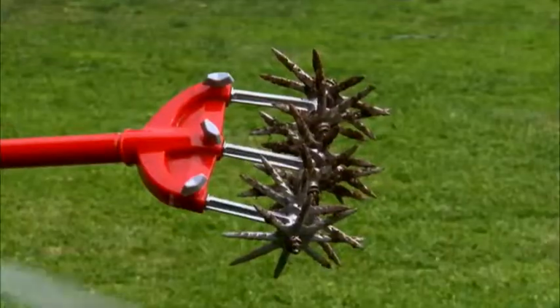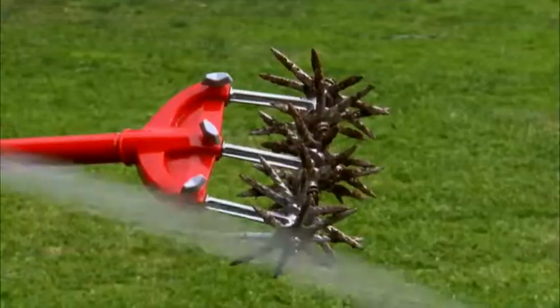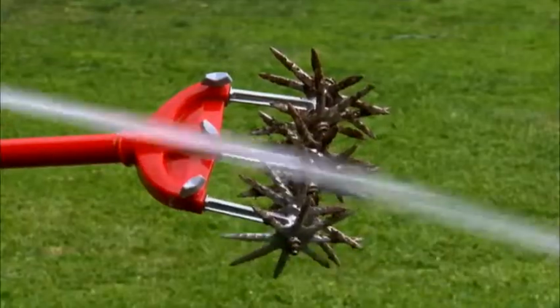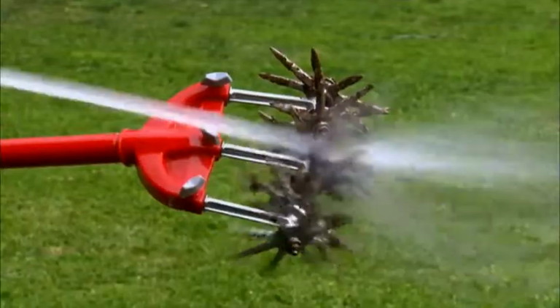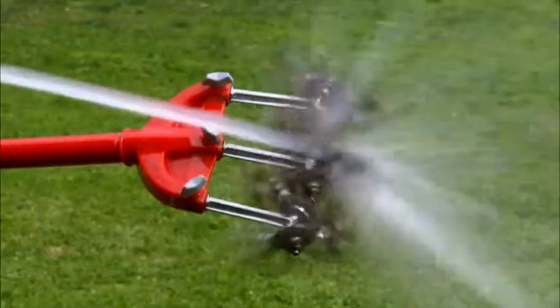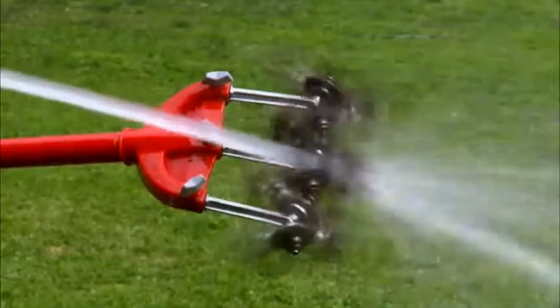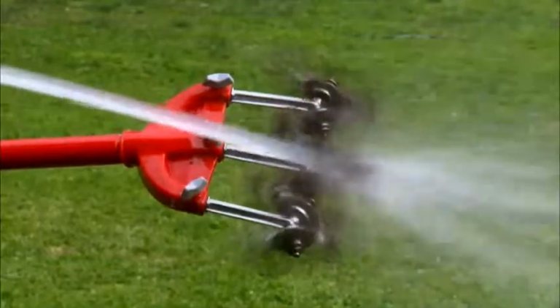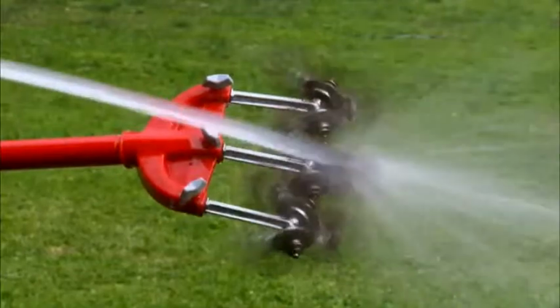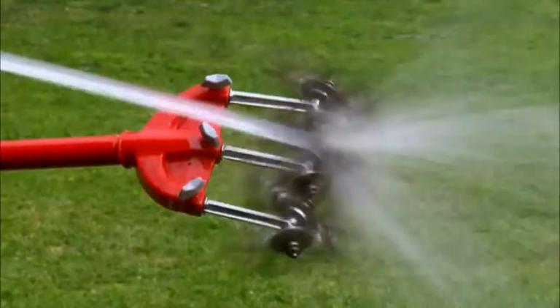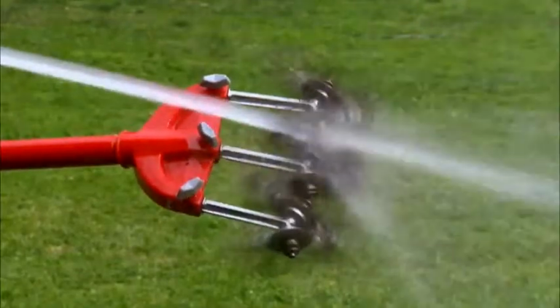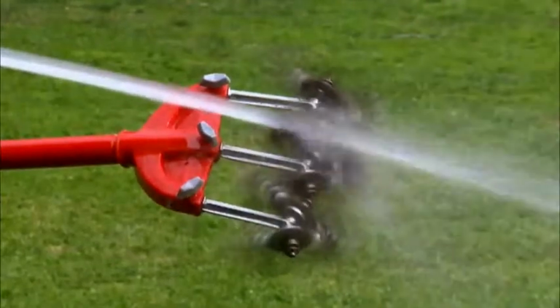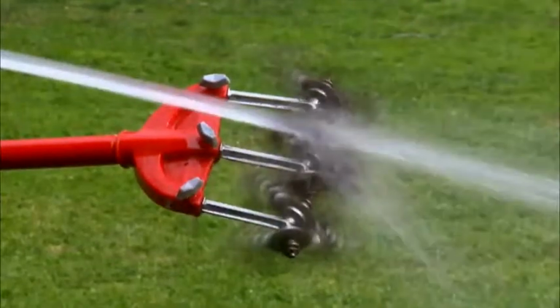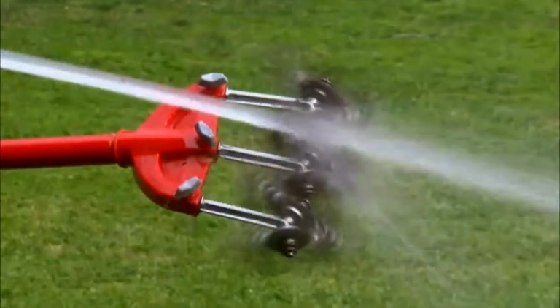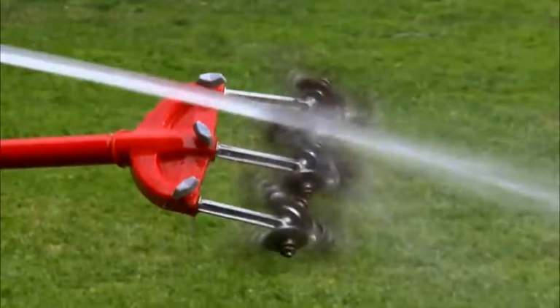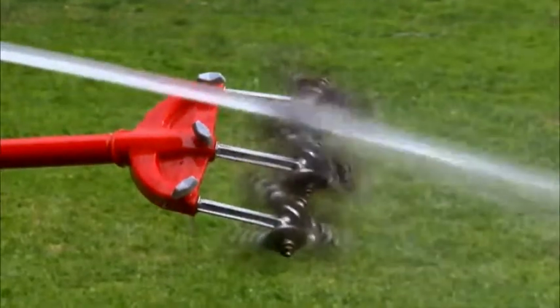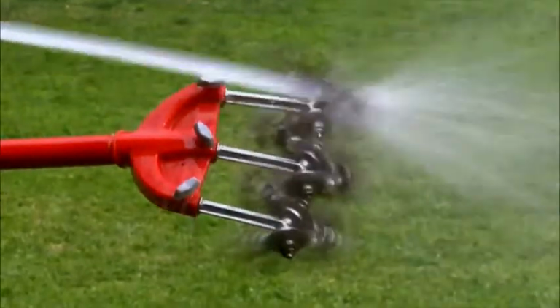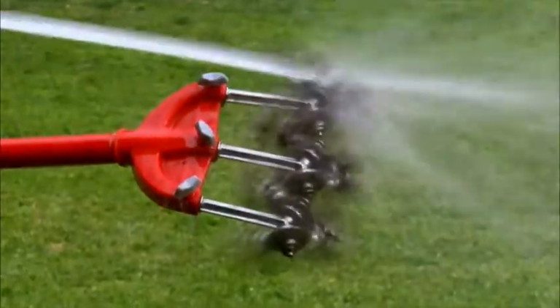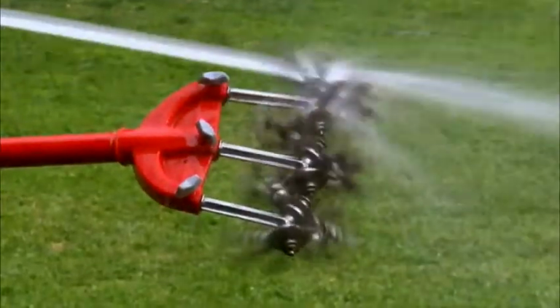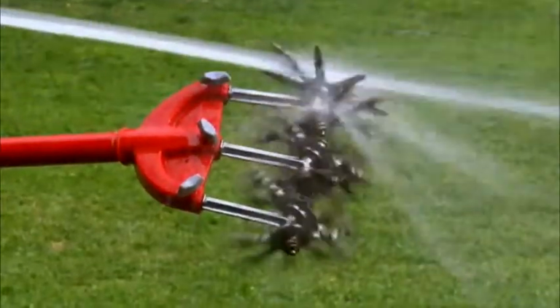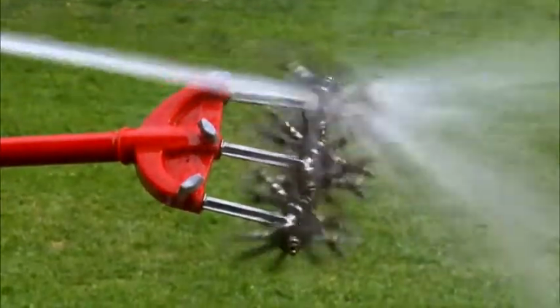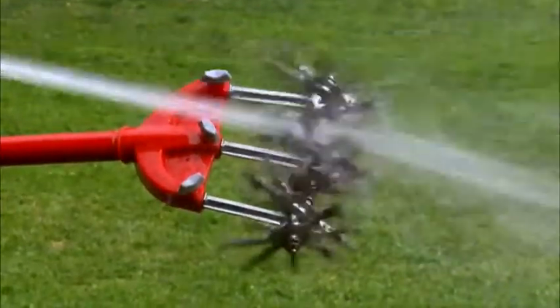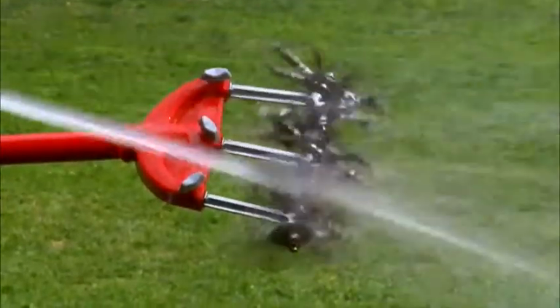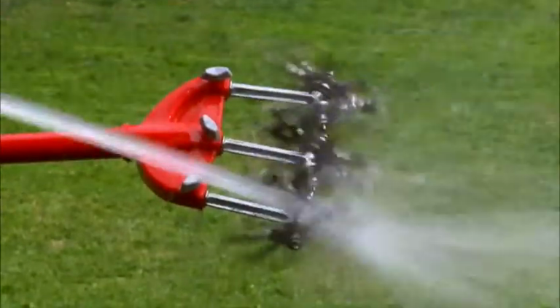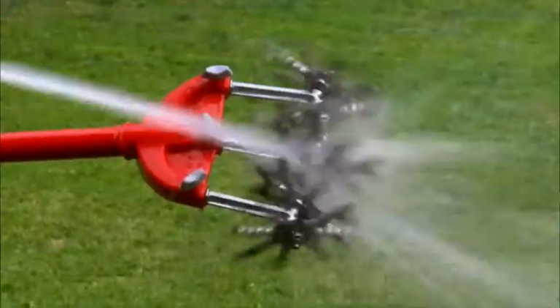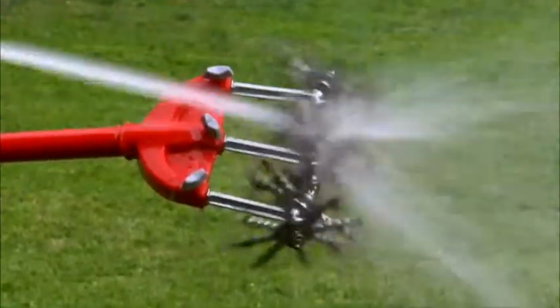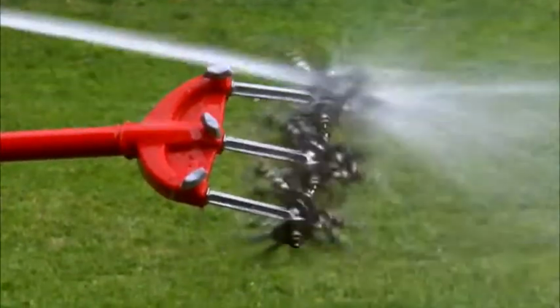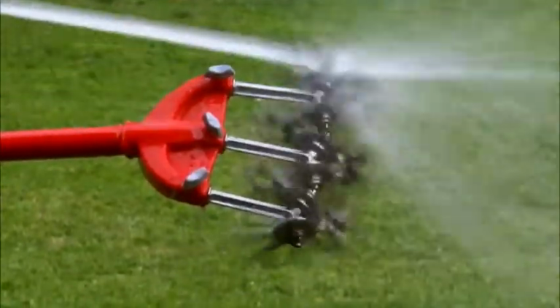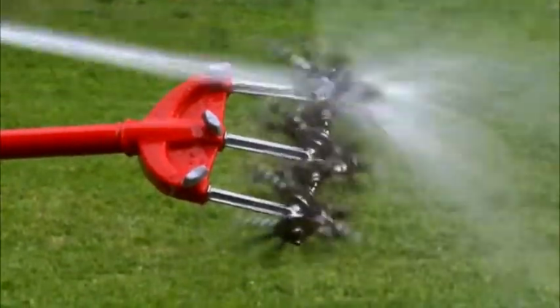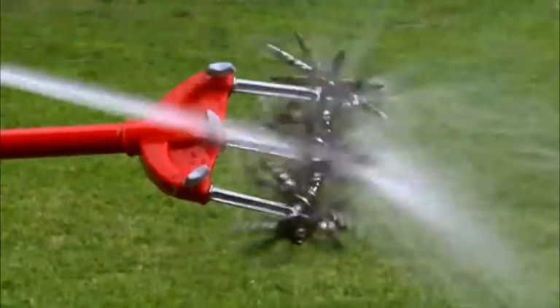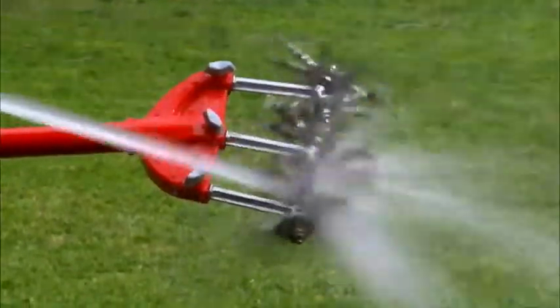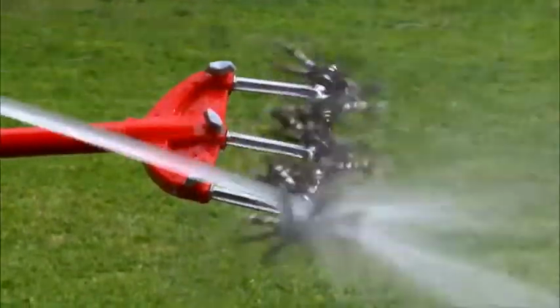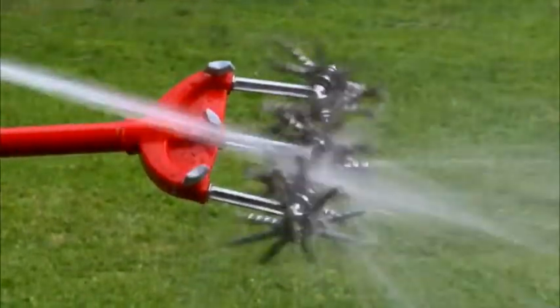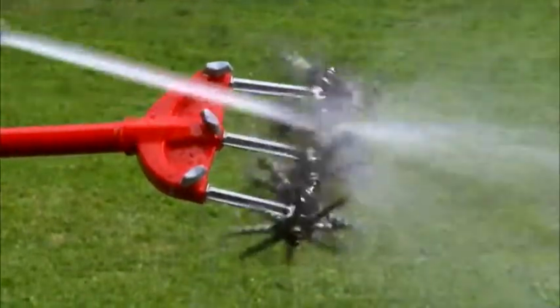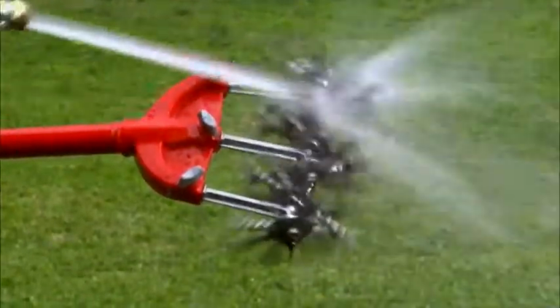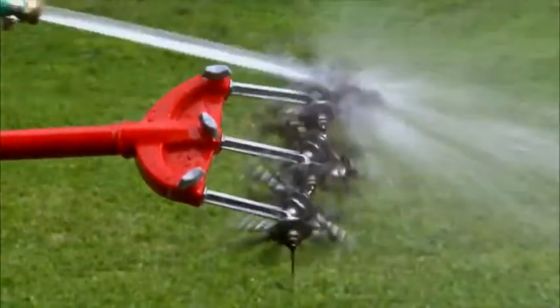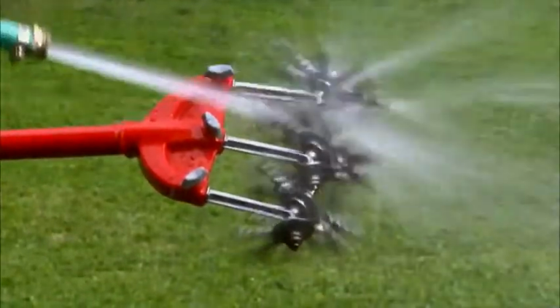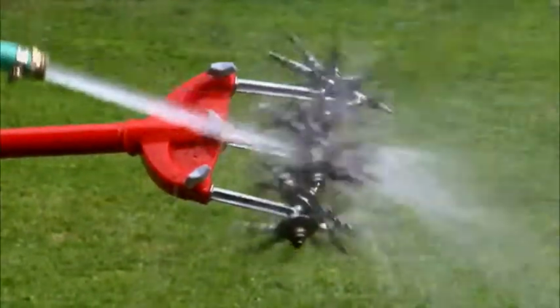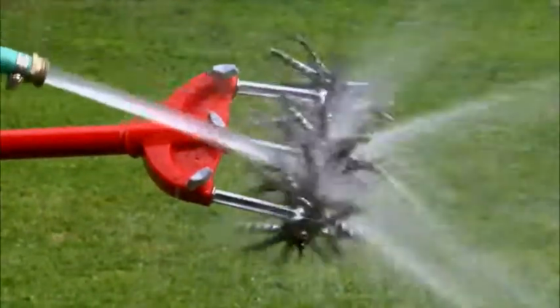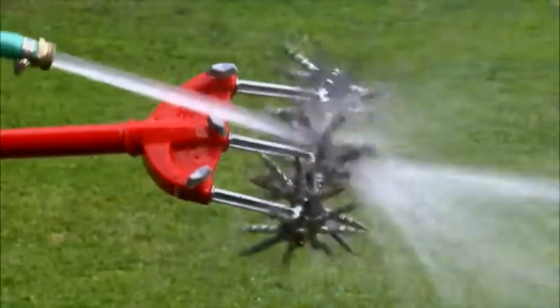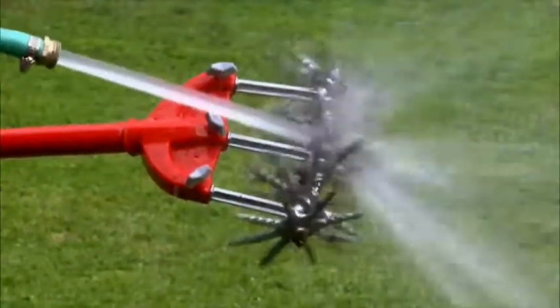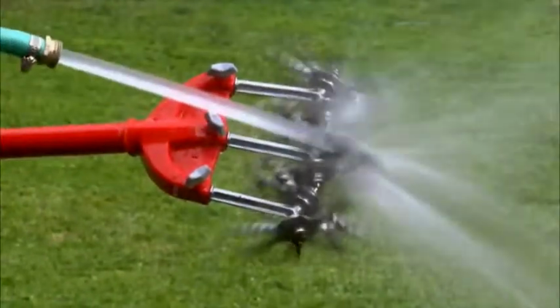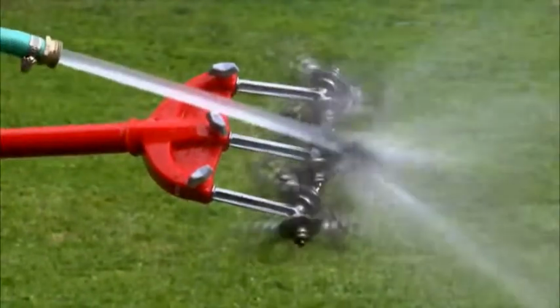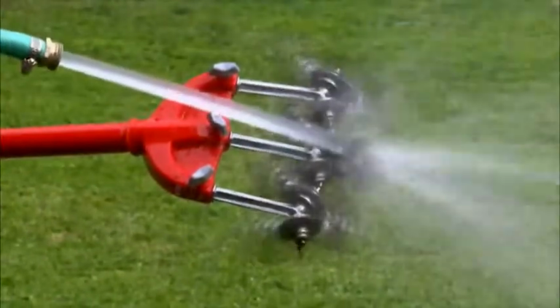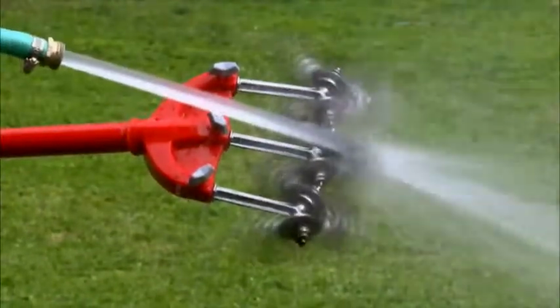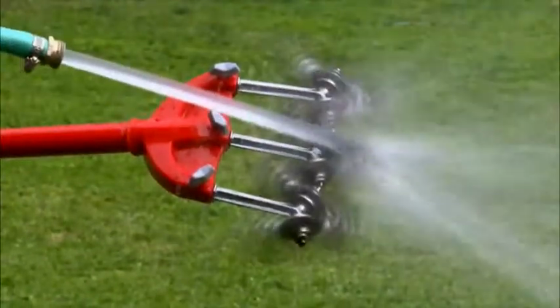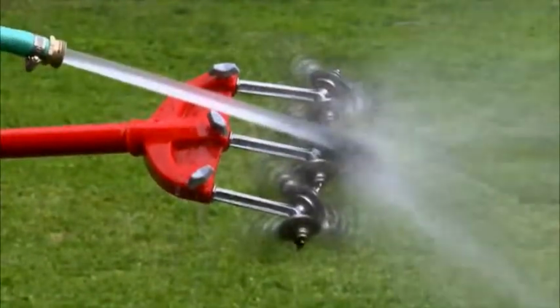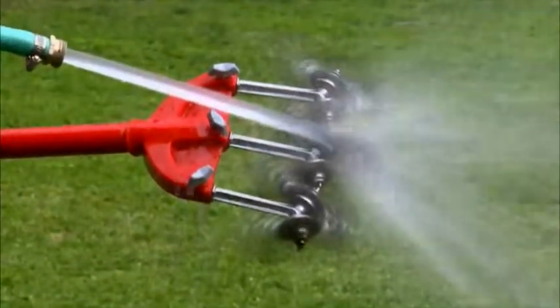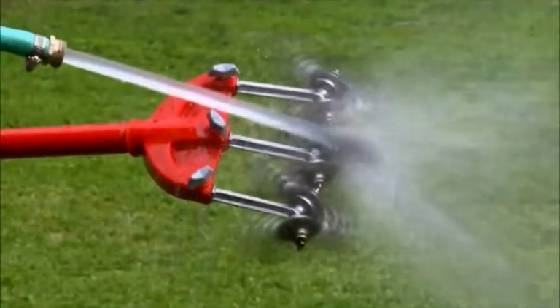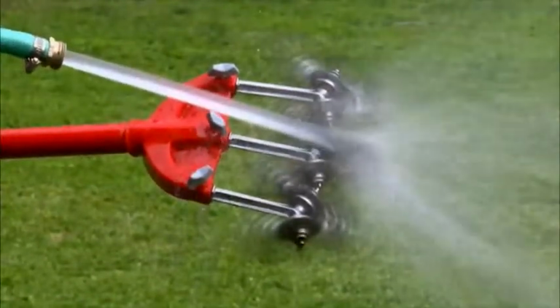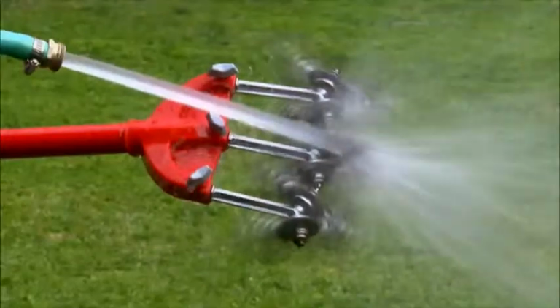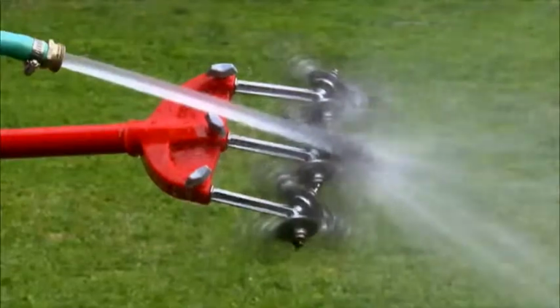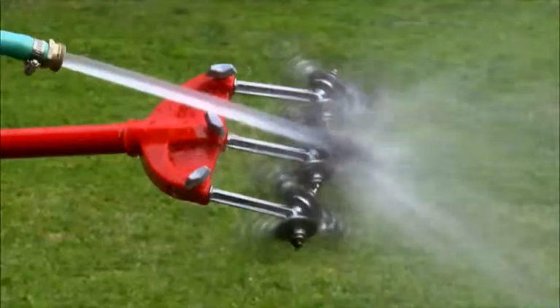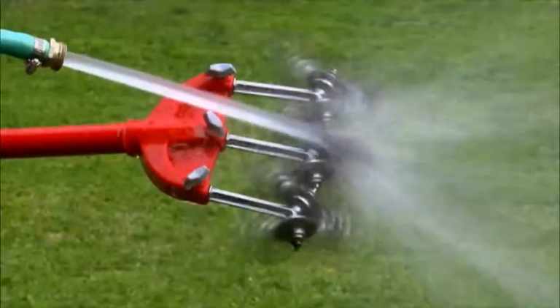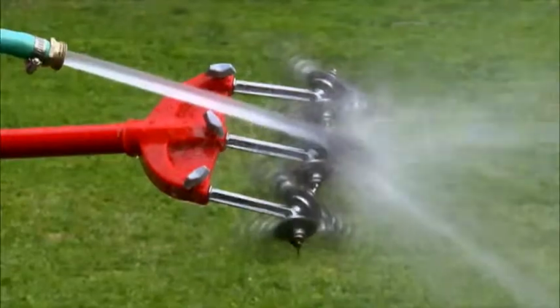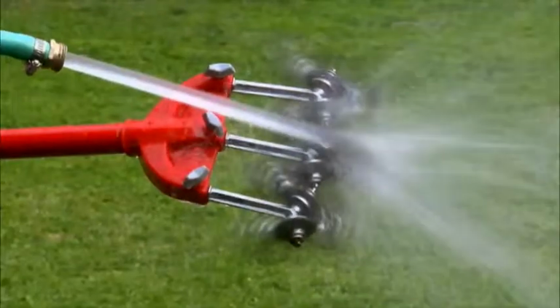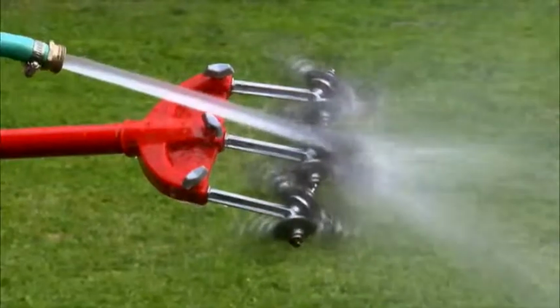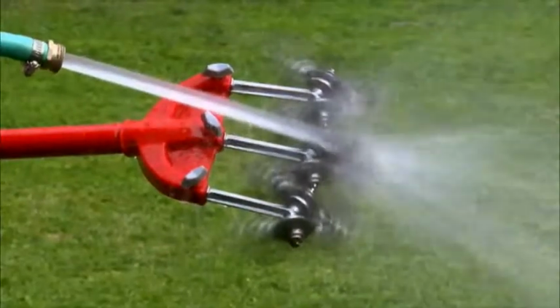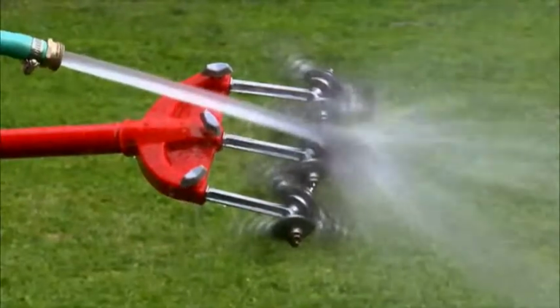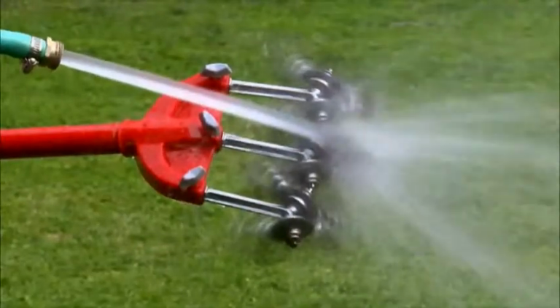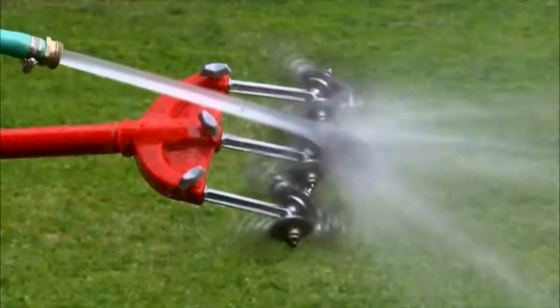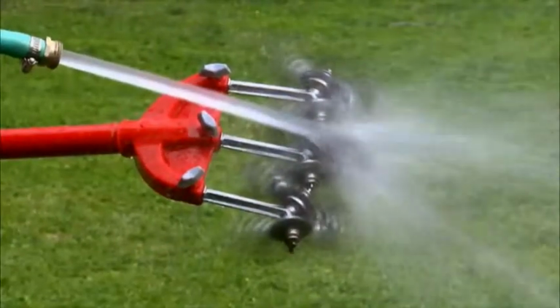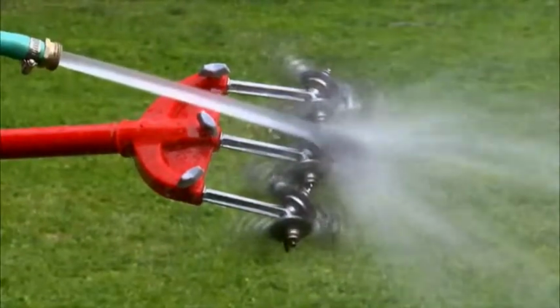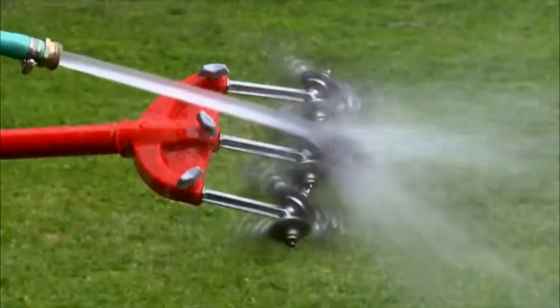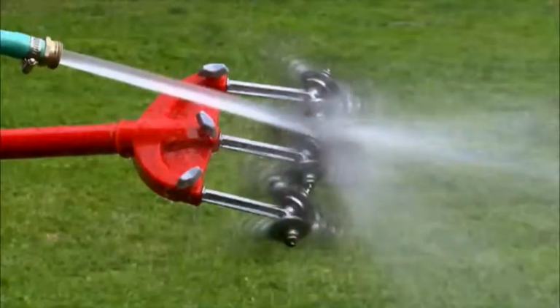Clean-up of the original Garden Weasel is easy too. Just spray with a water hose and the tines spin themselves clean in no time flat.